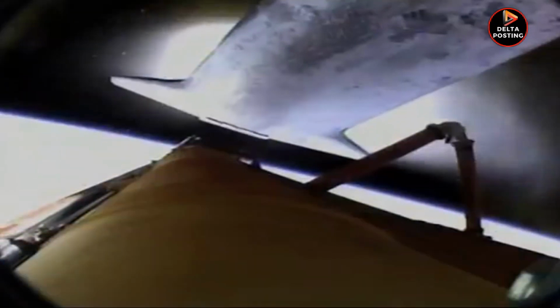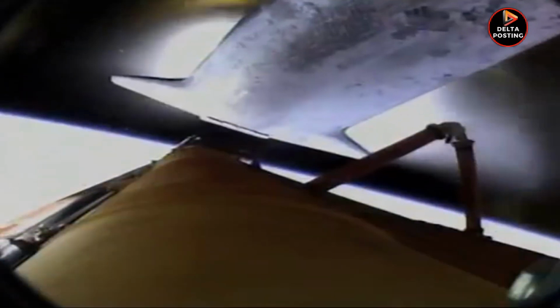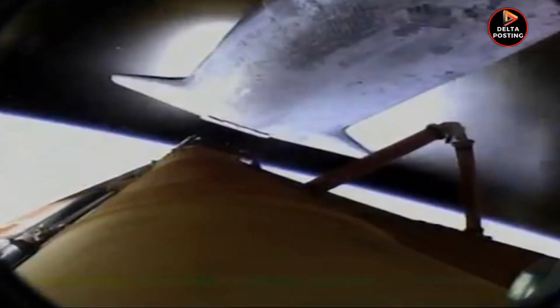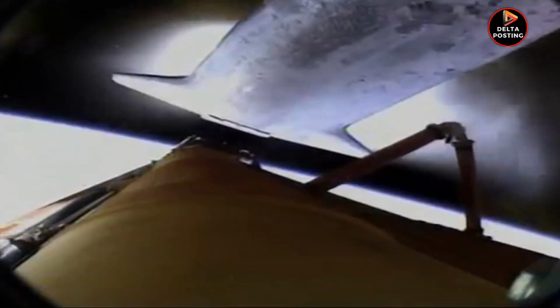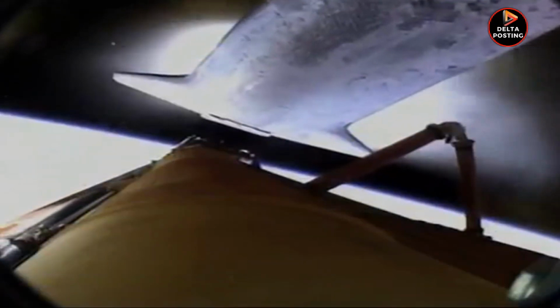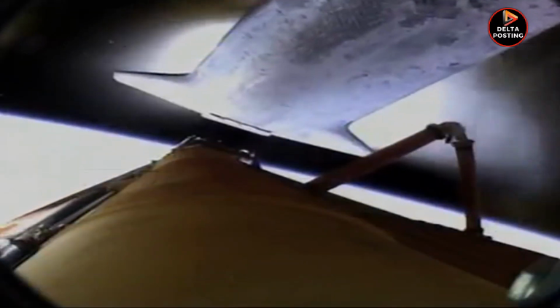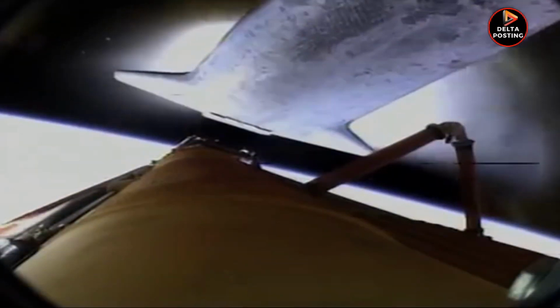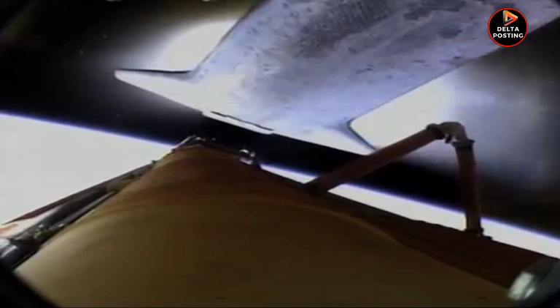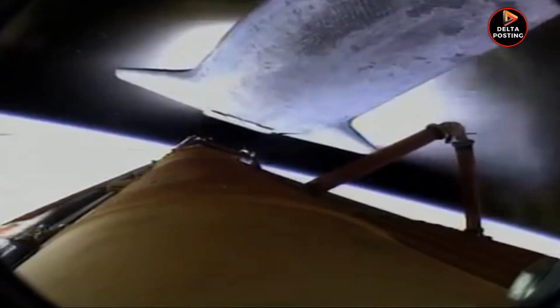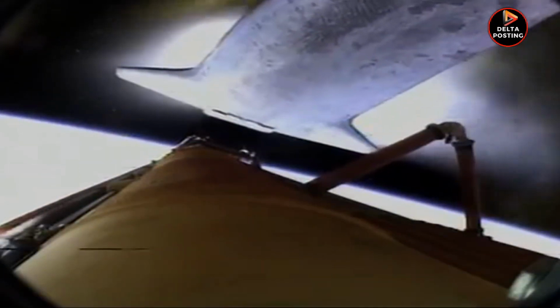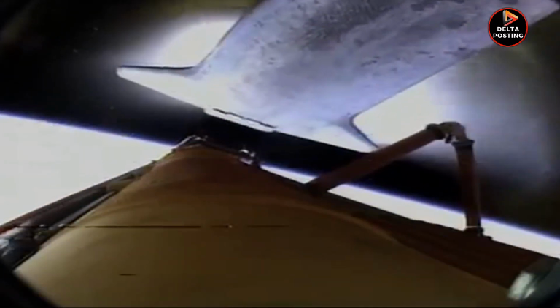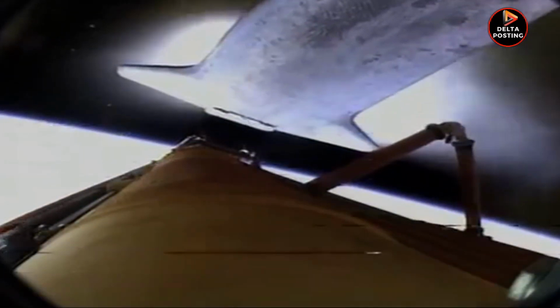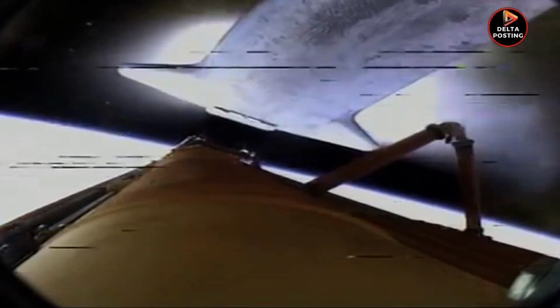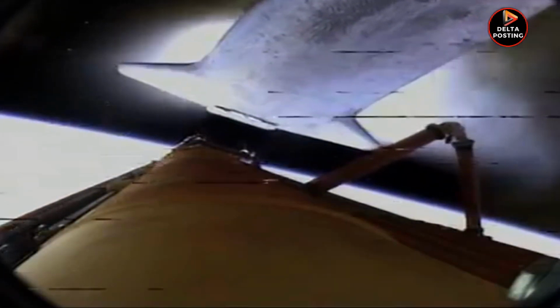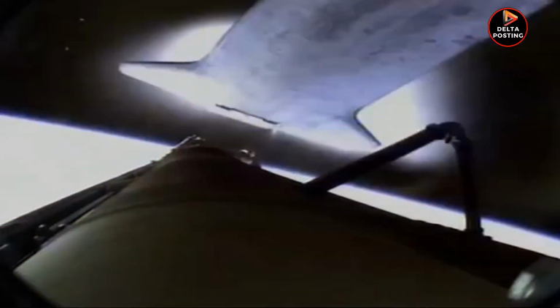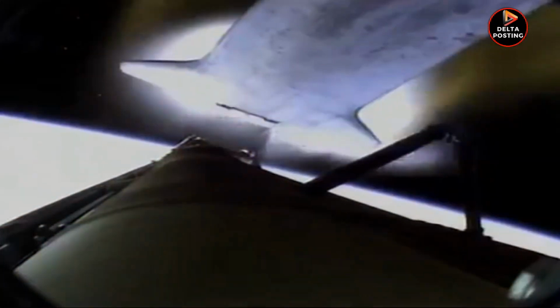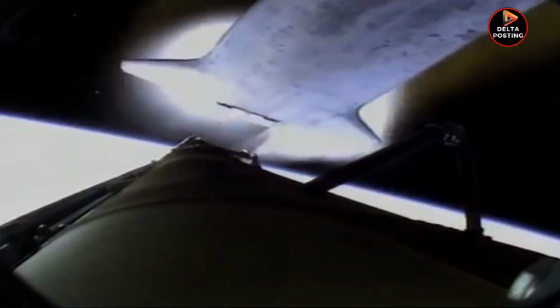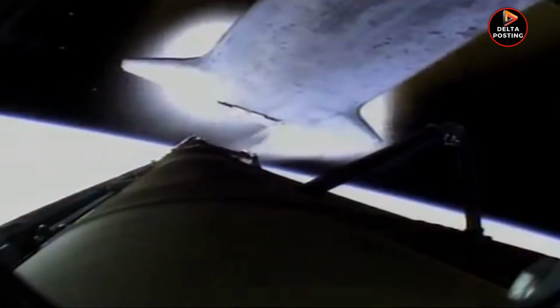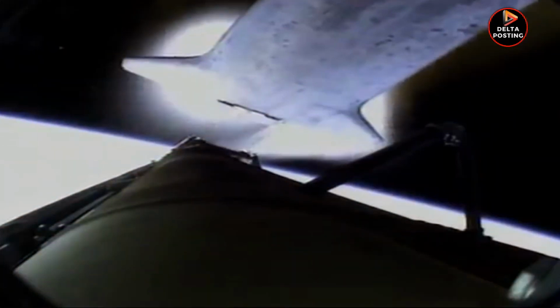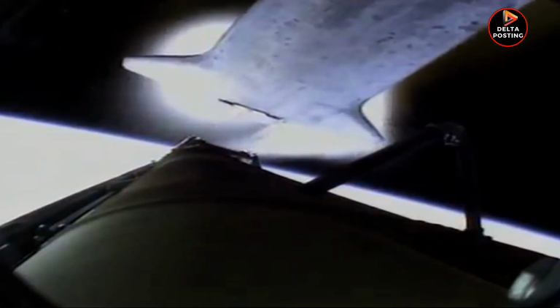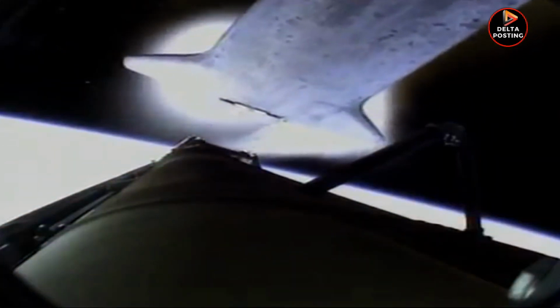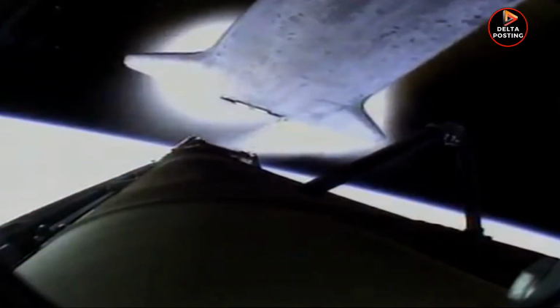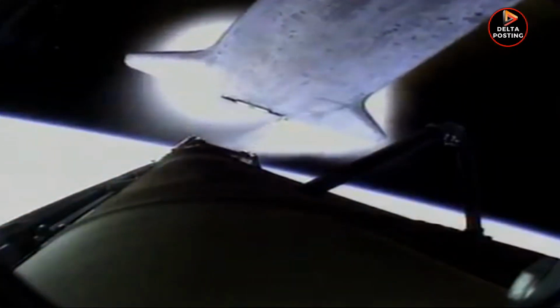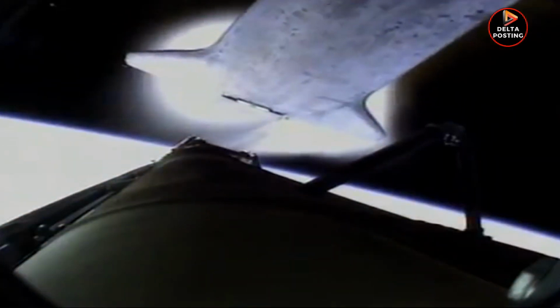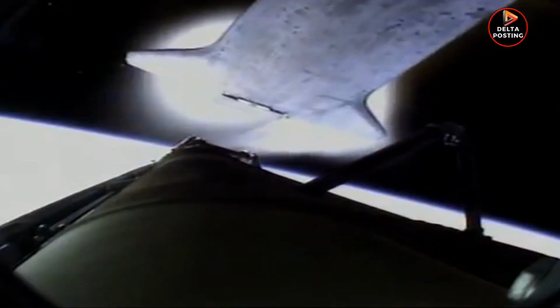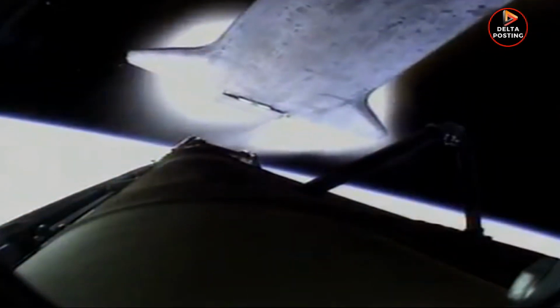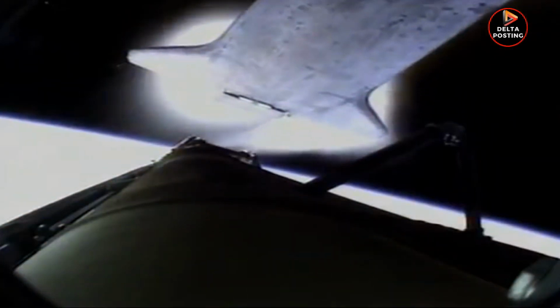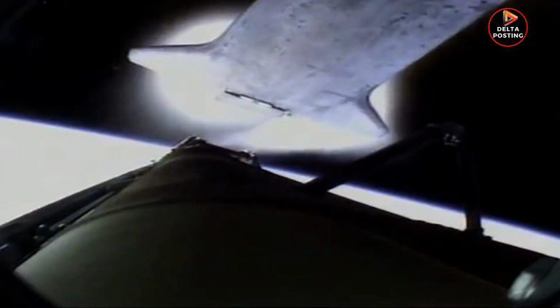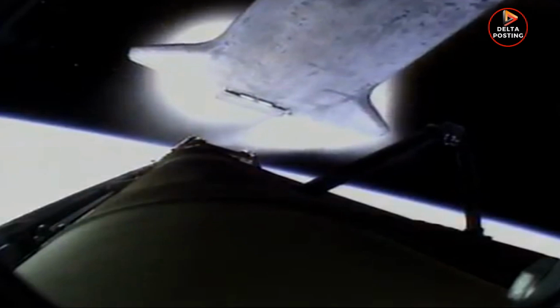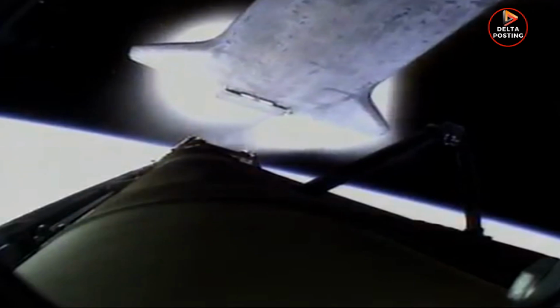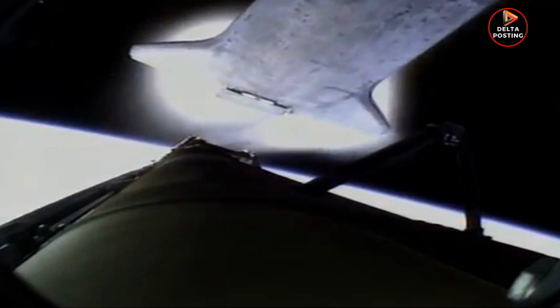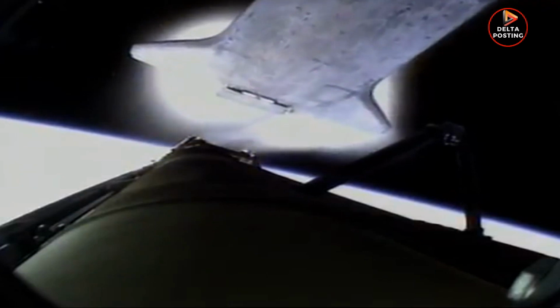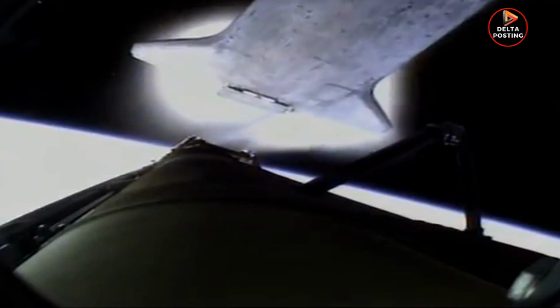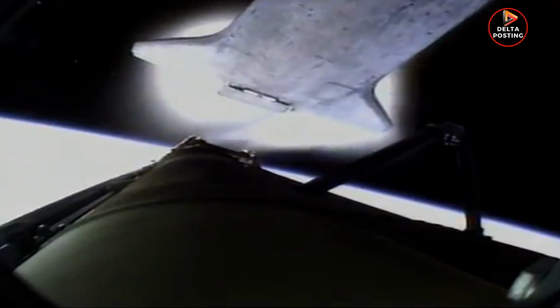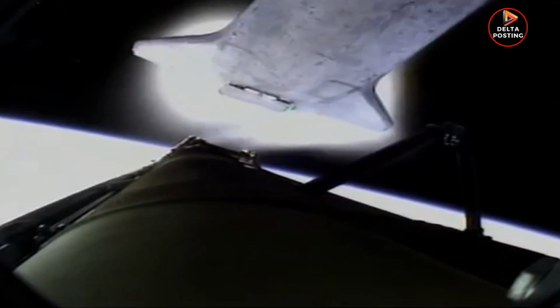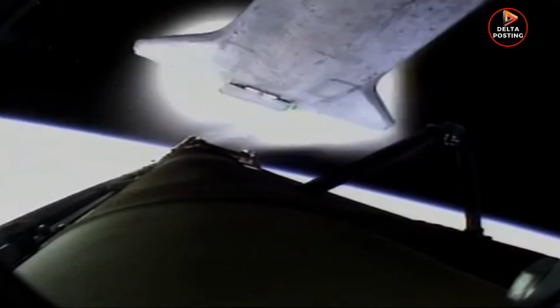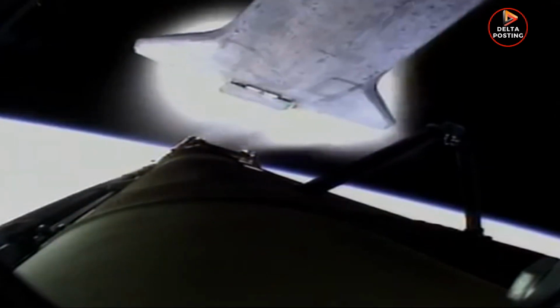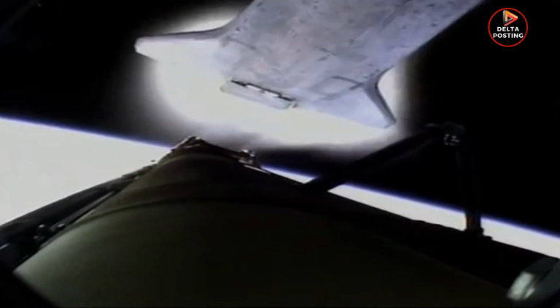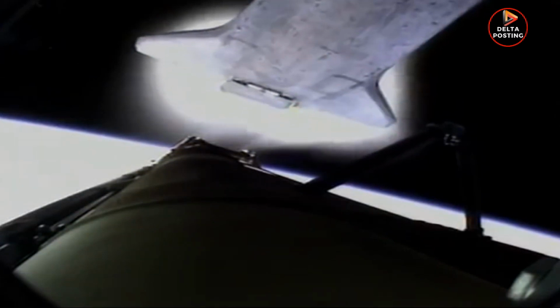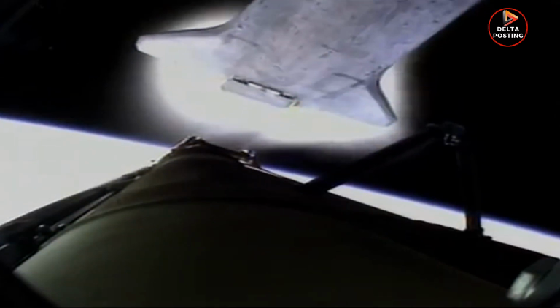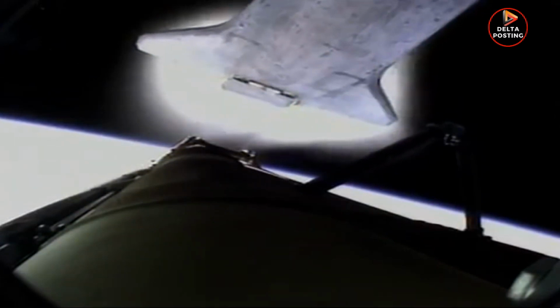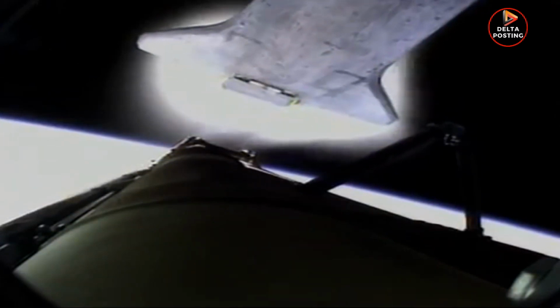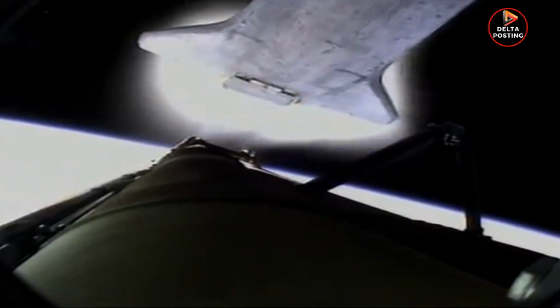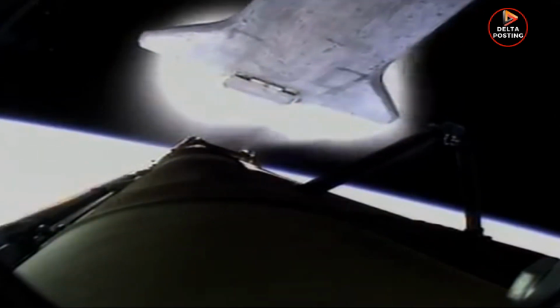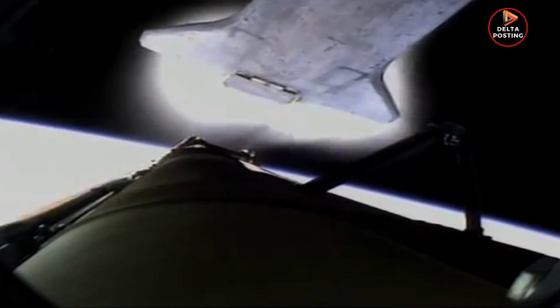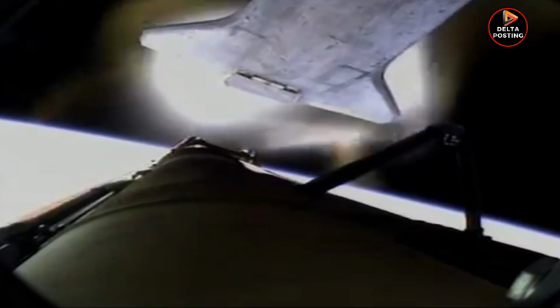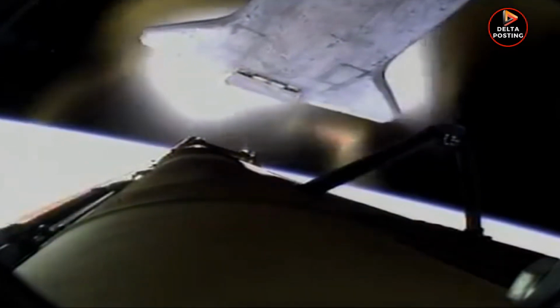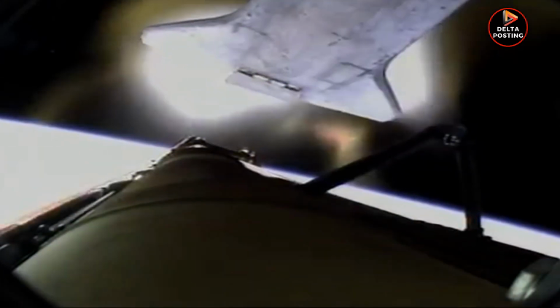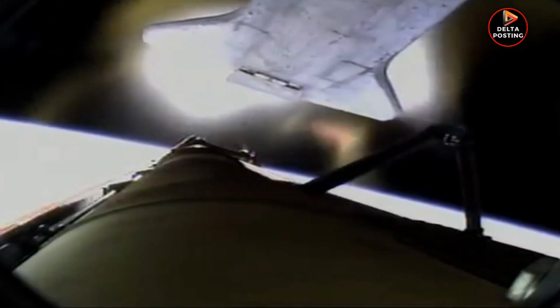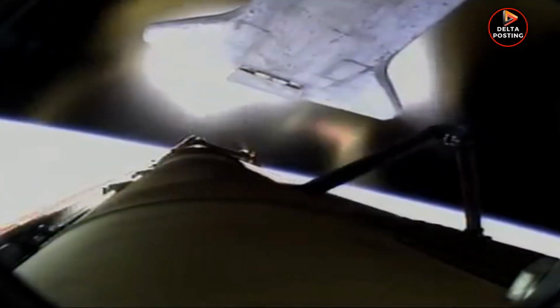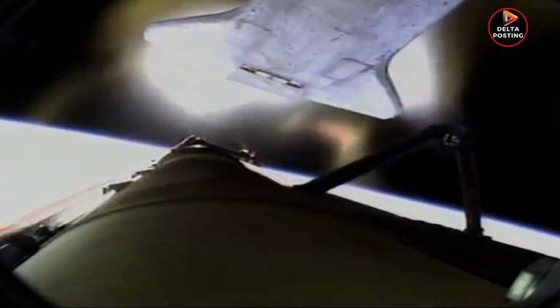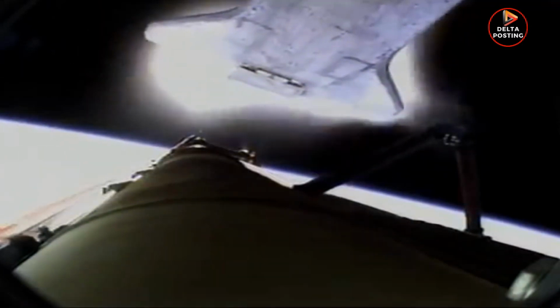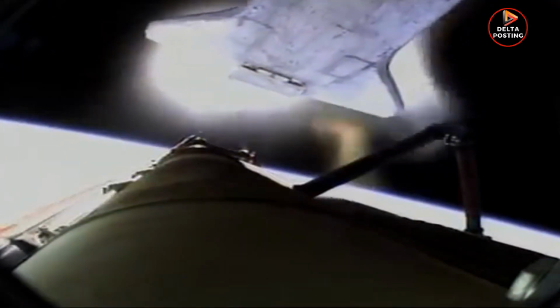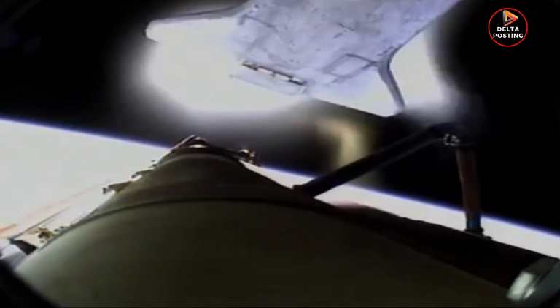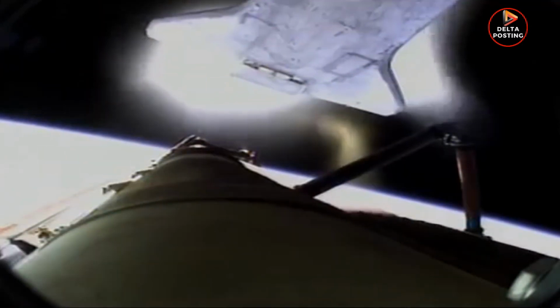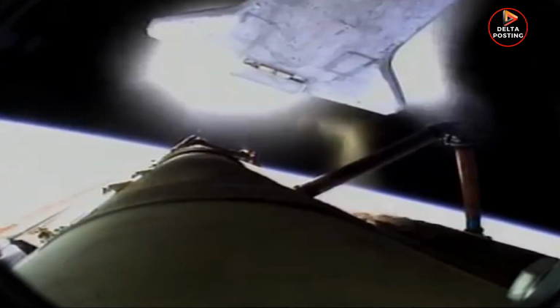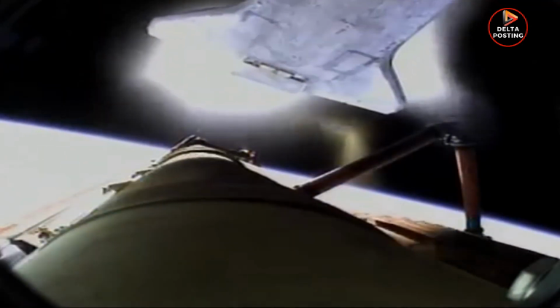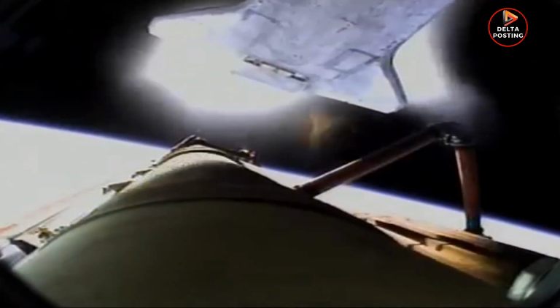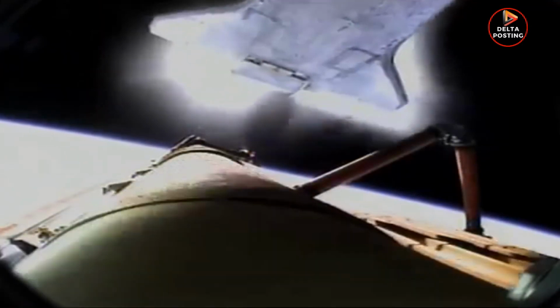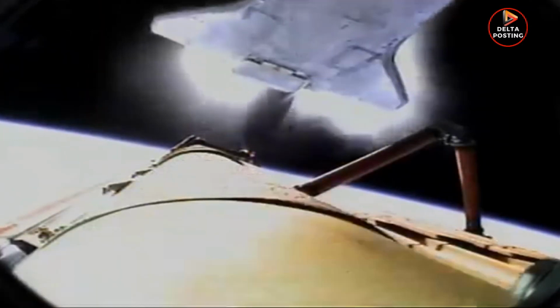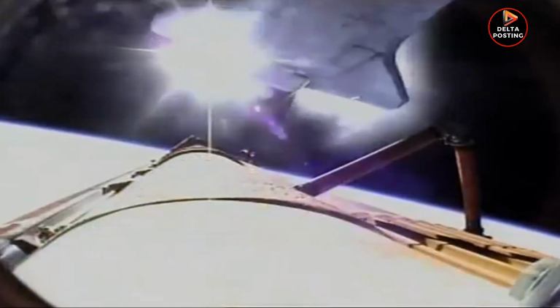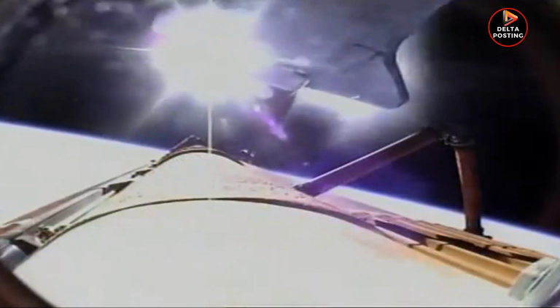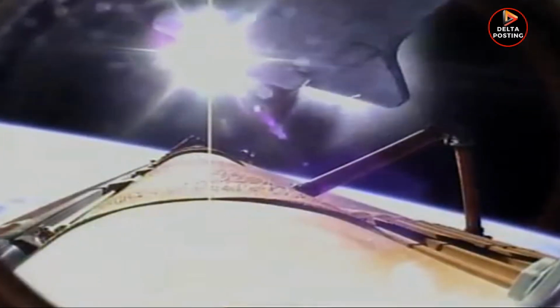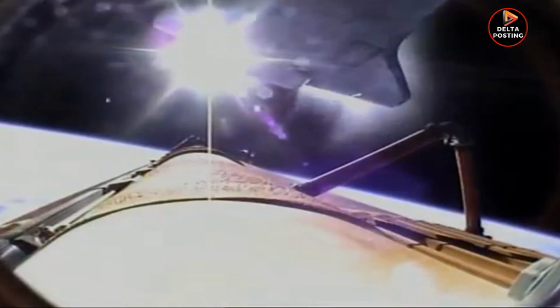The bird's eye view from the external tank camera of external tank separation. Atlantis now in its preliminary orbit.